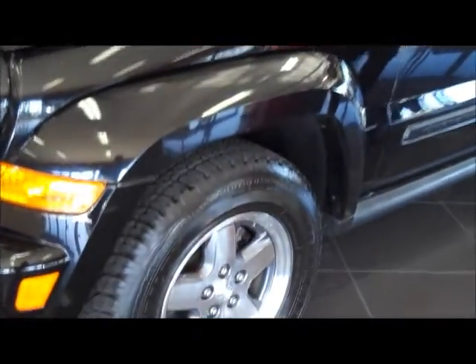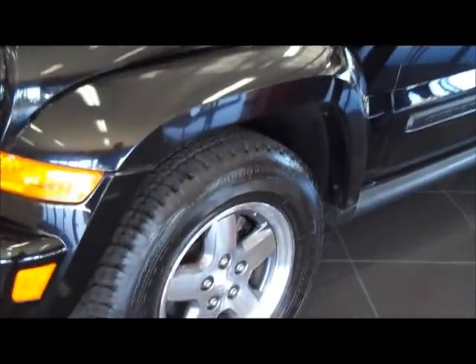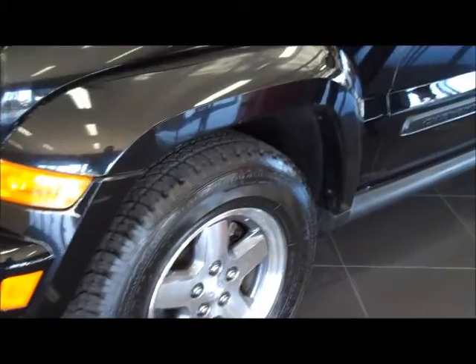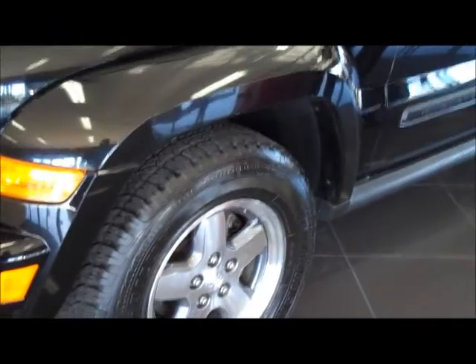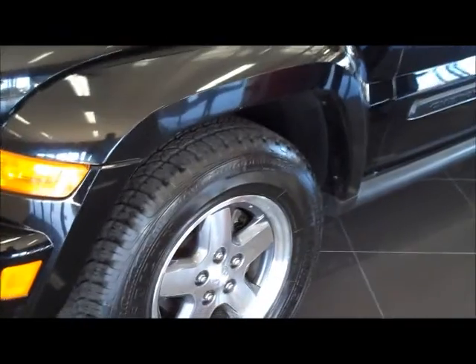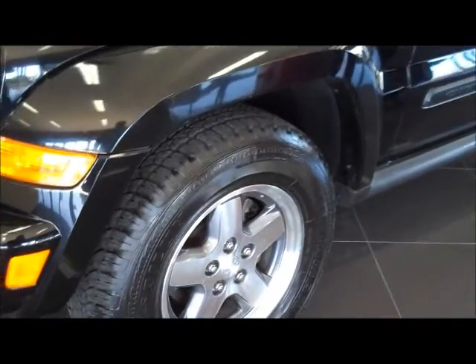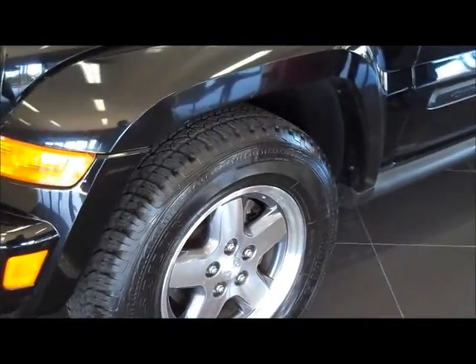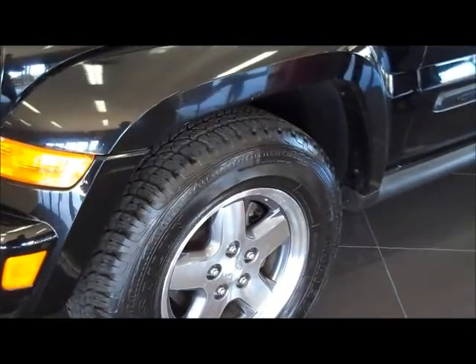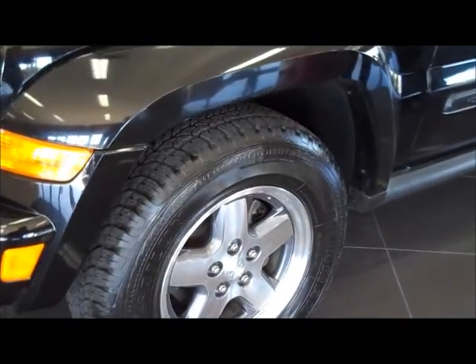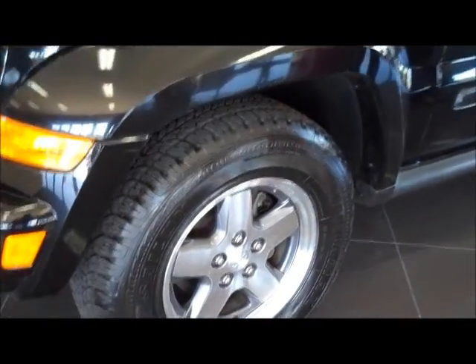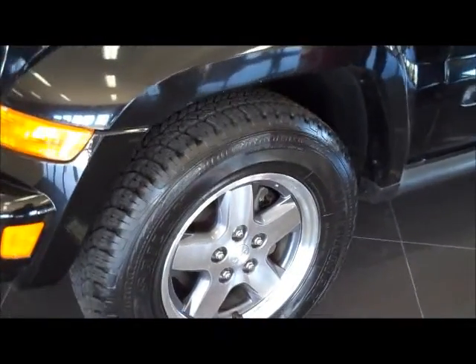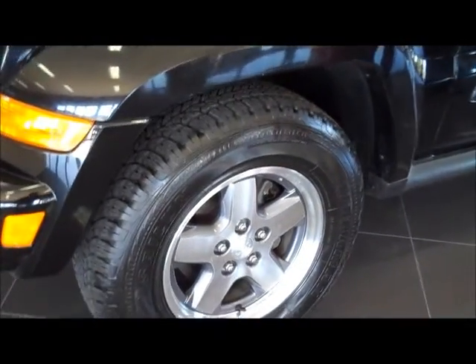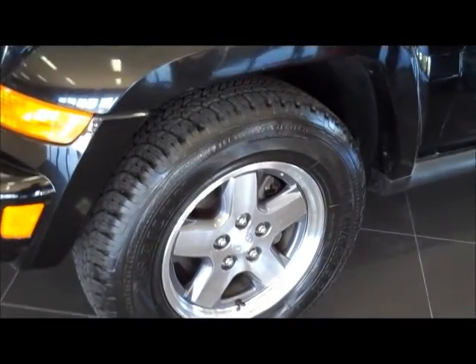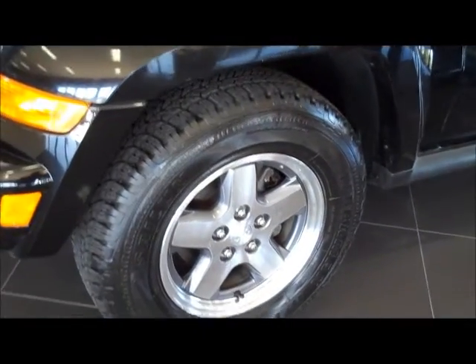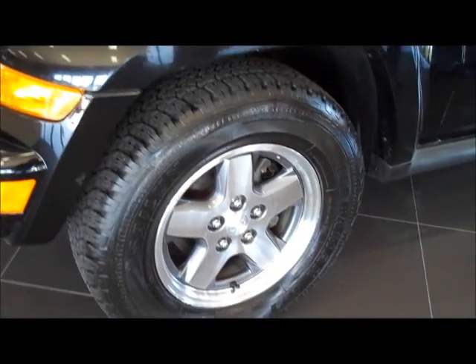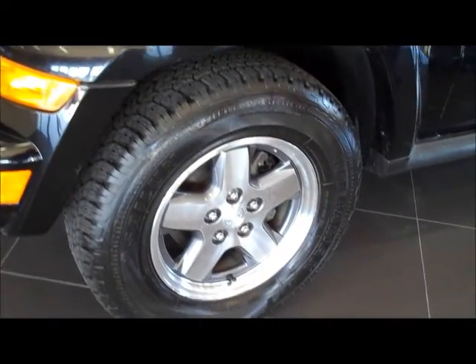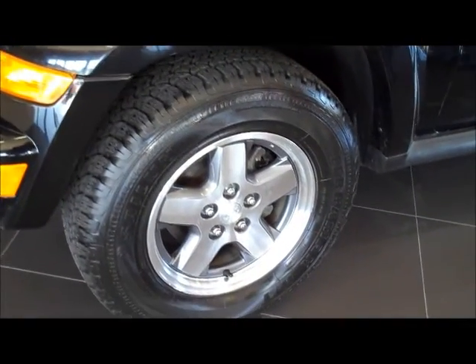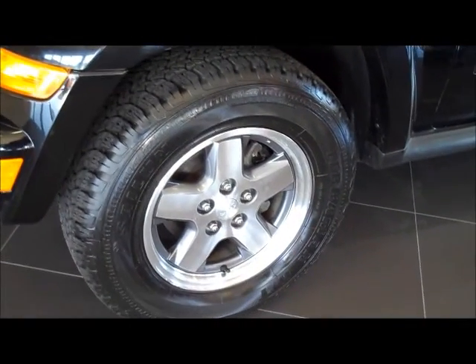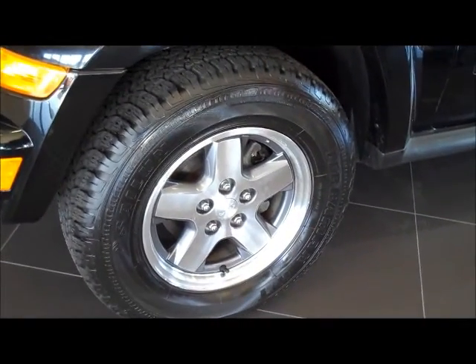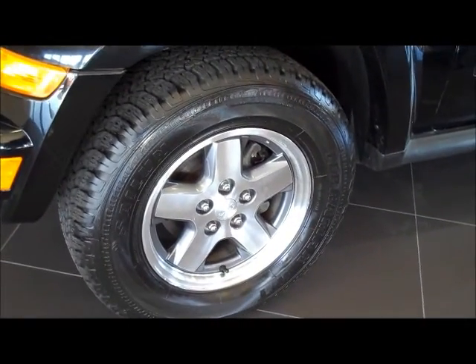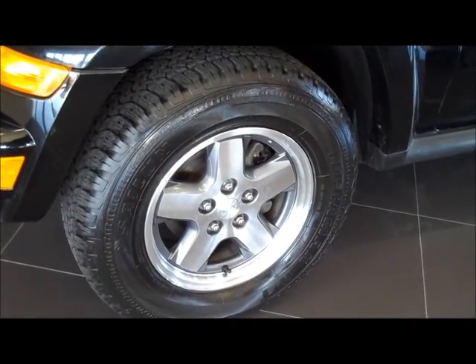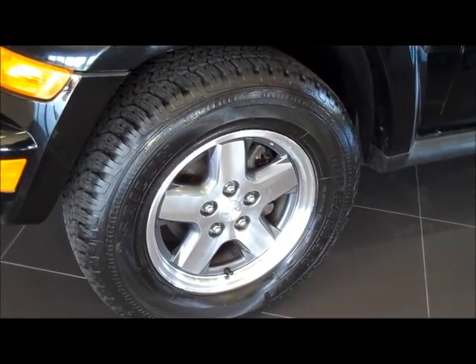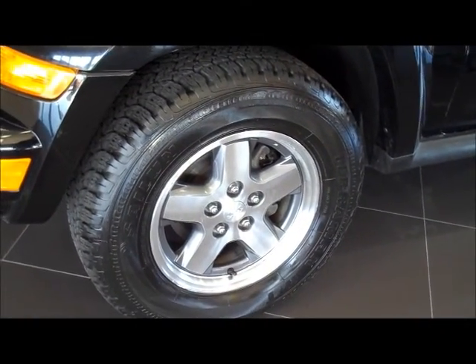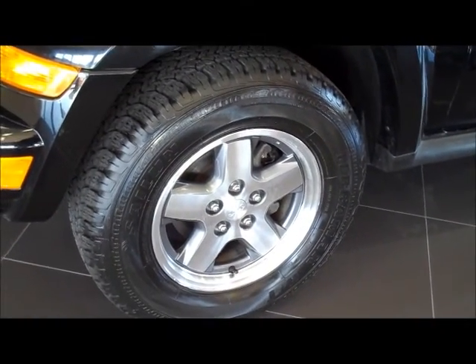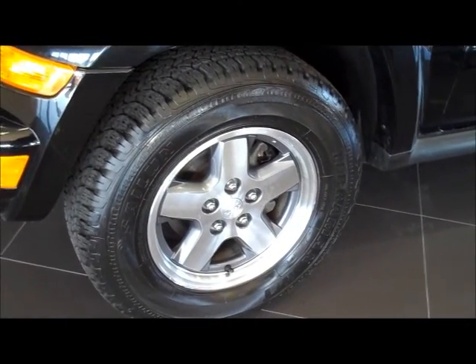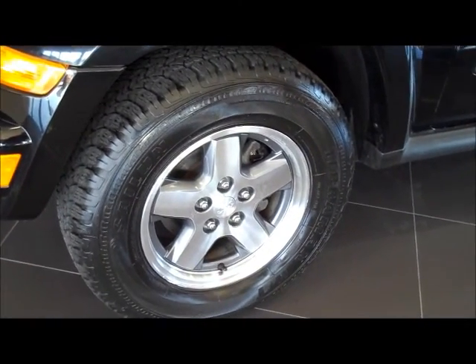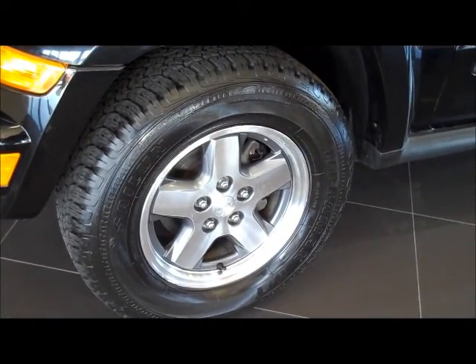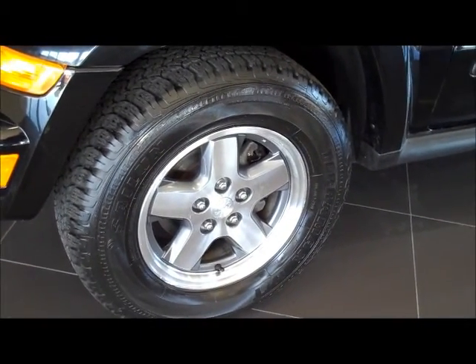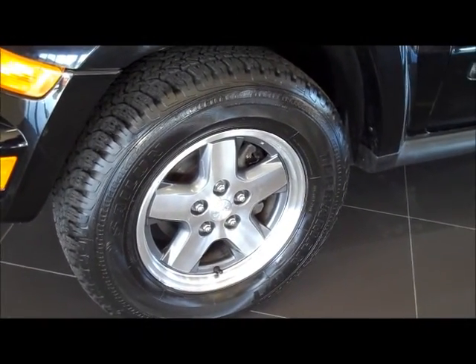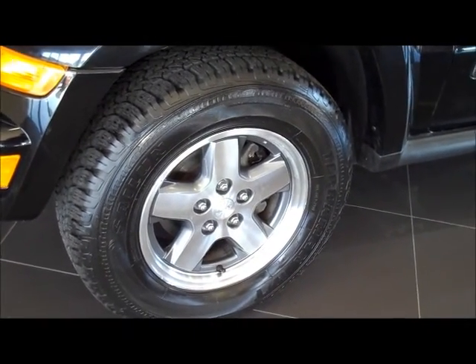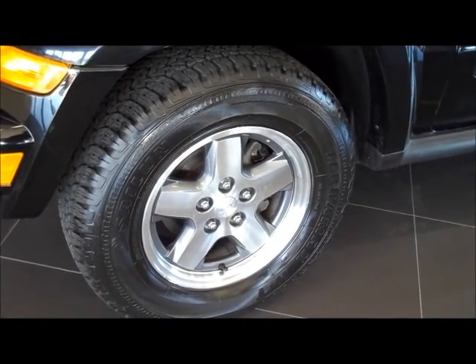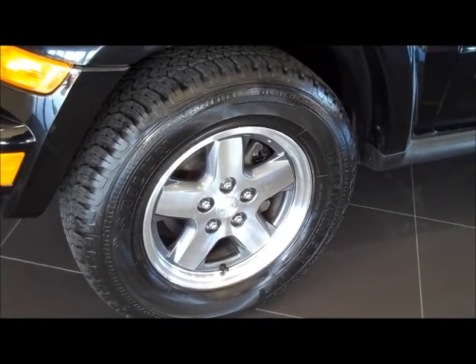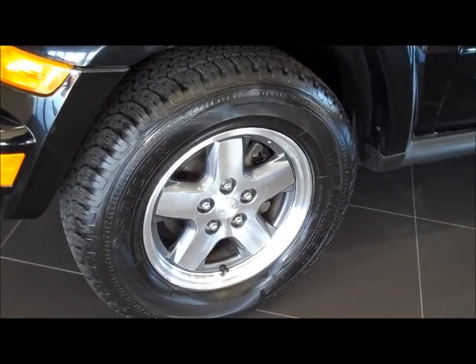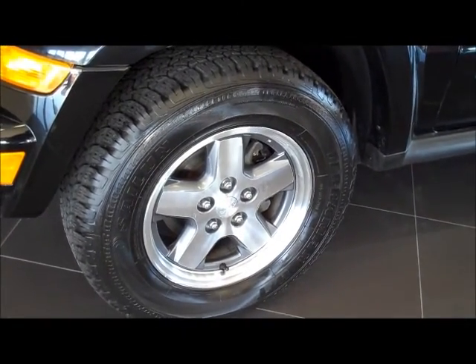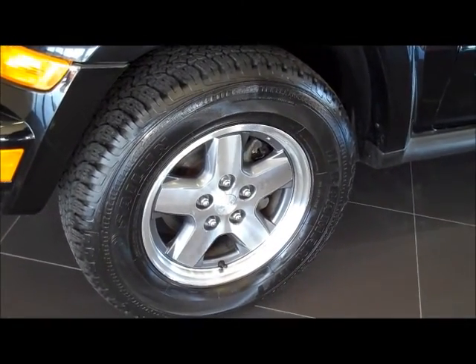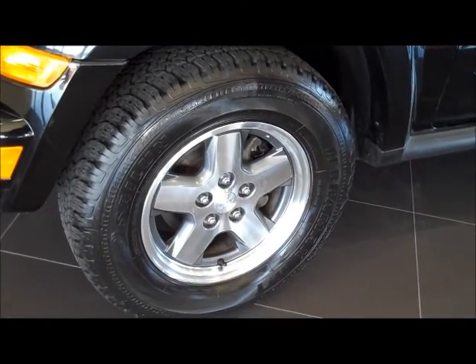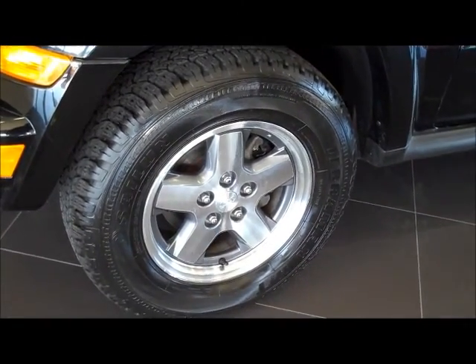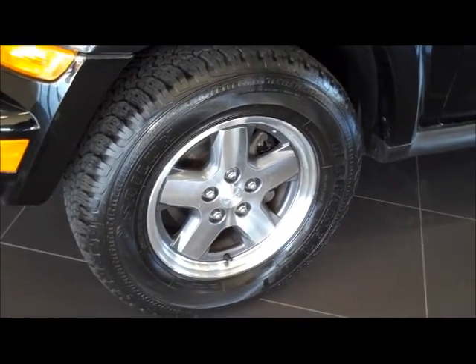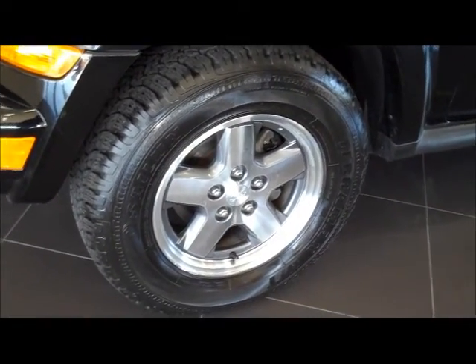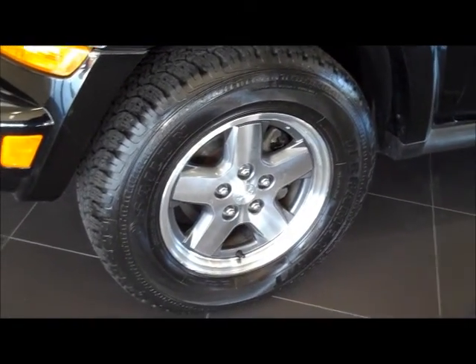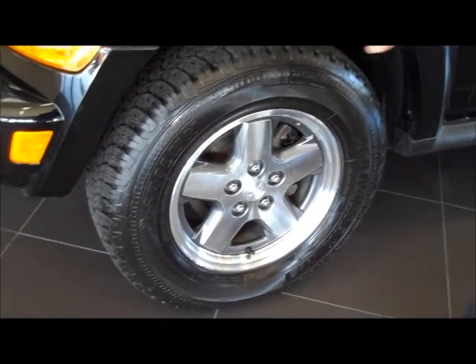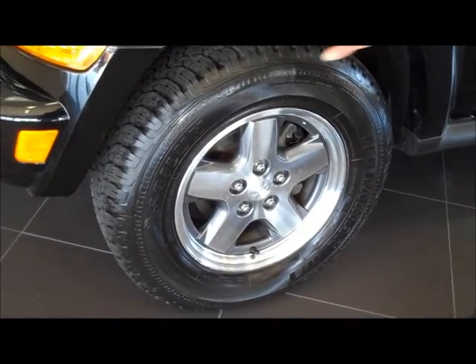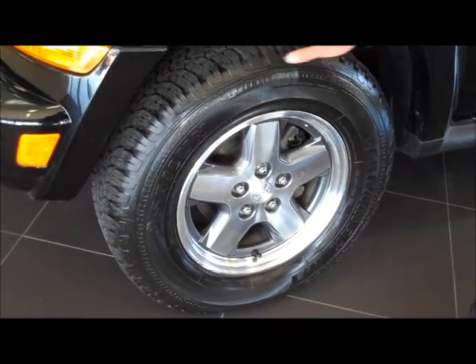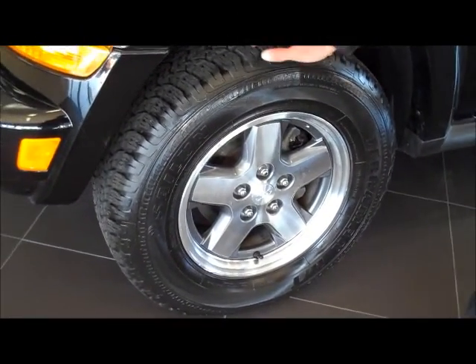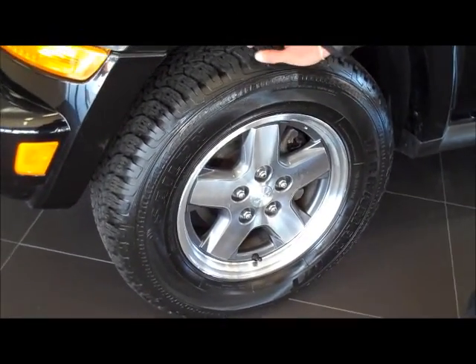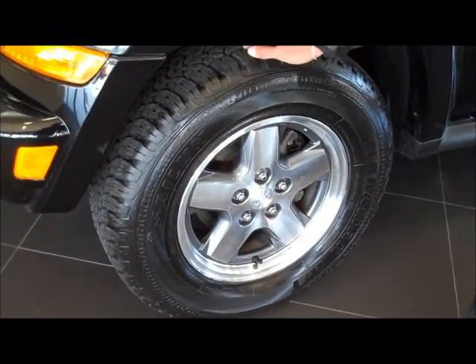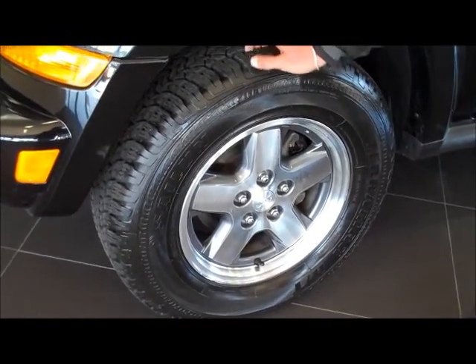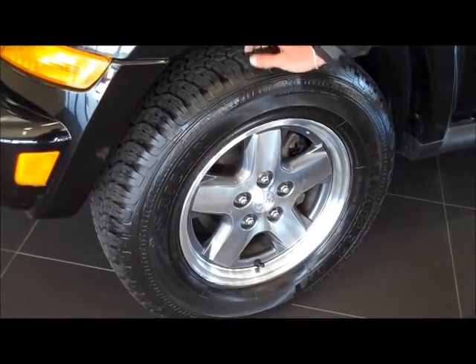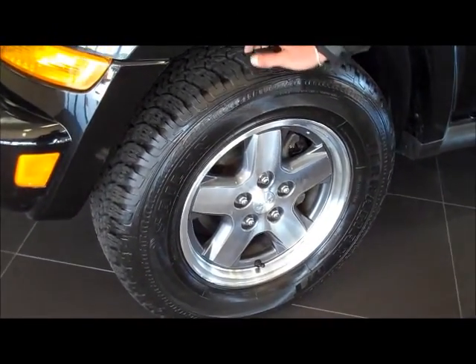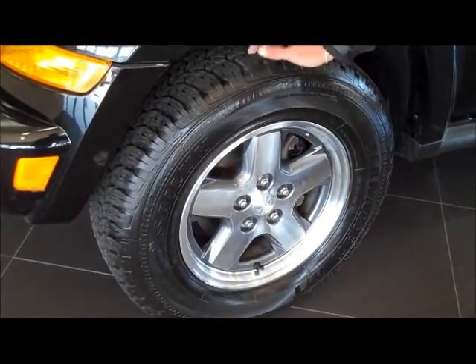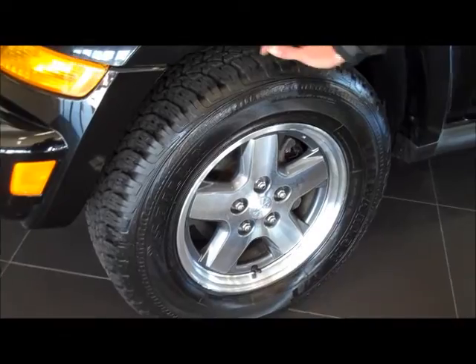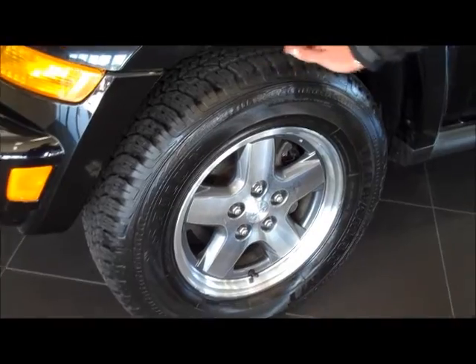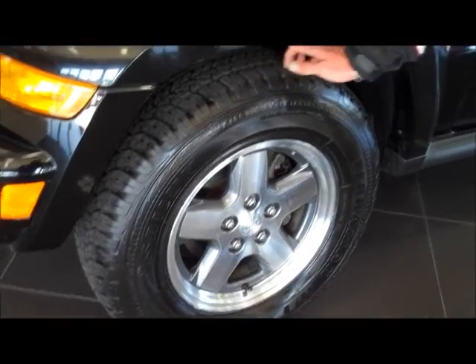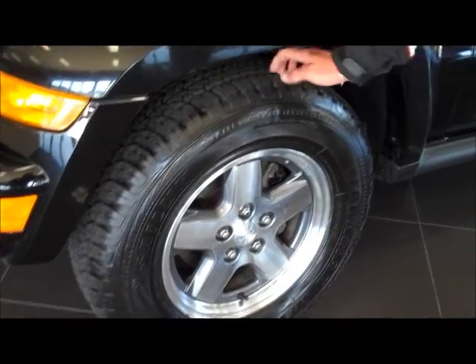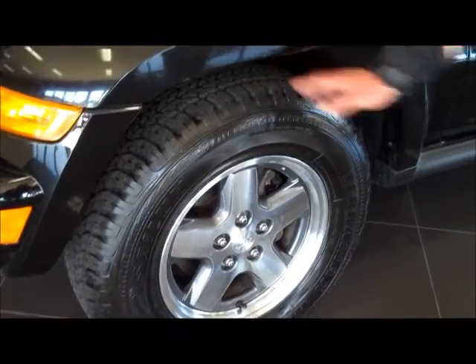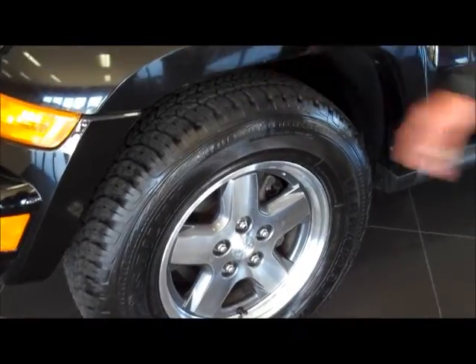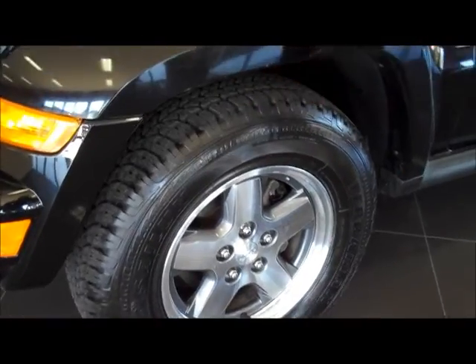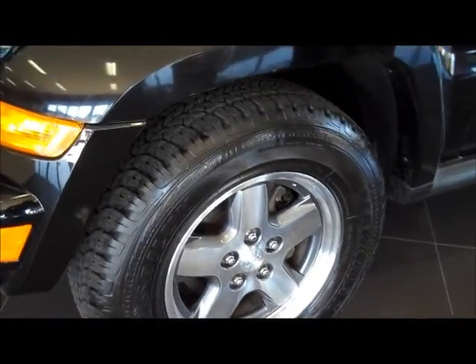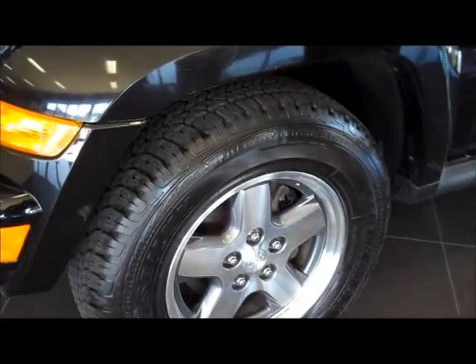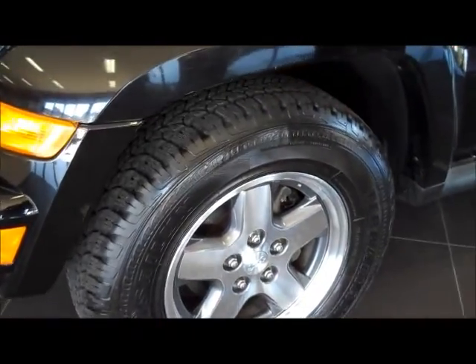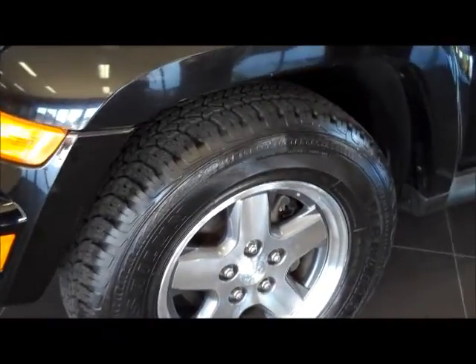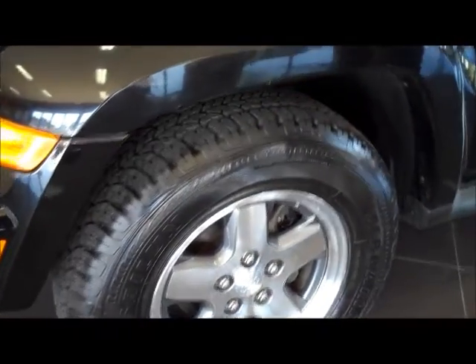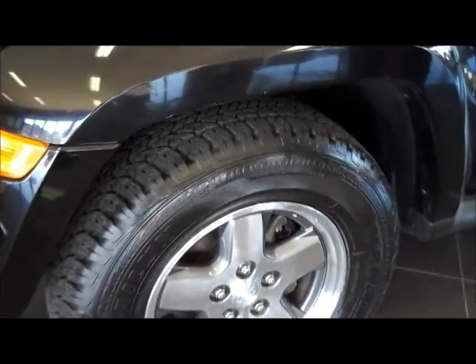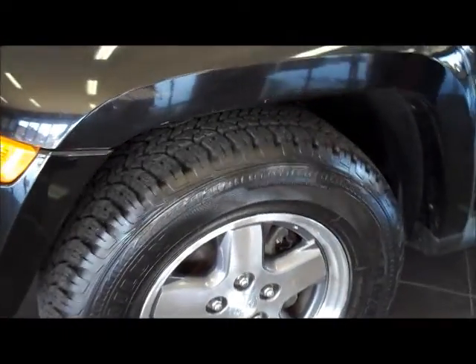As you can see, a beautifully maintained vehicle with alloy wheels and all-terrain tyres — great tread on the all-terrain tyres.